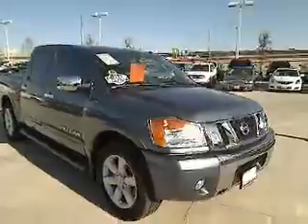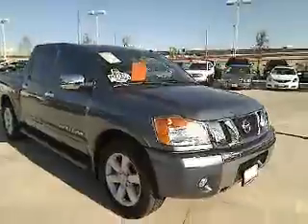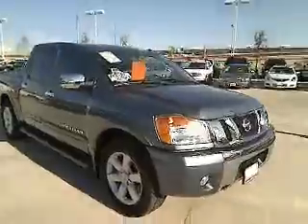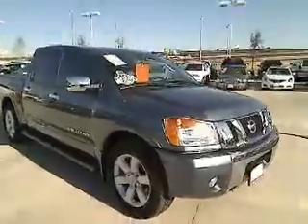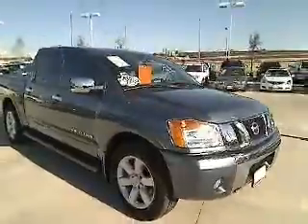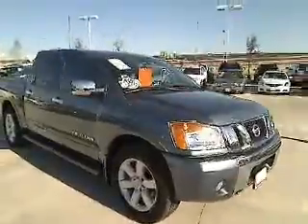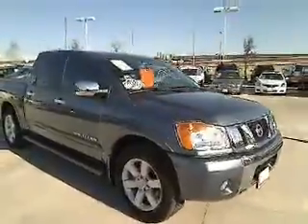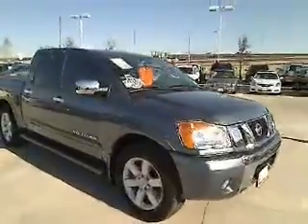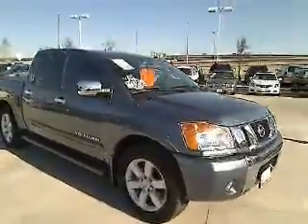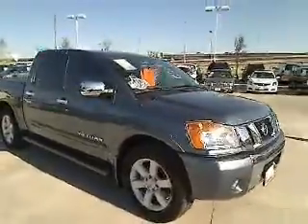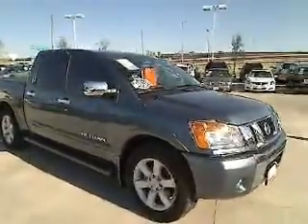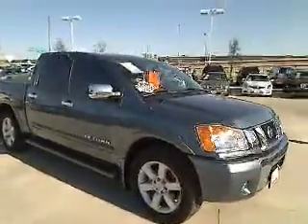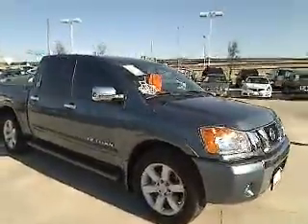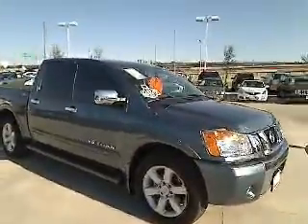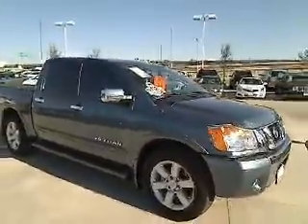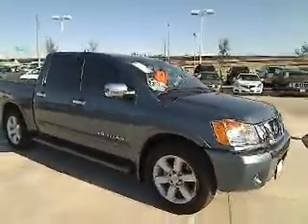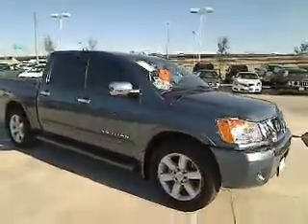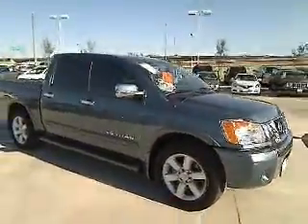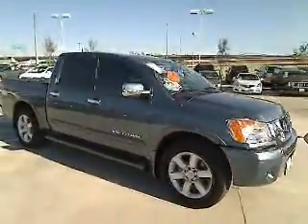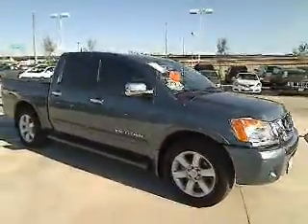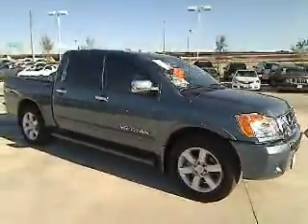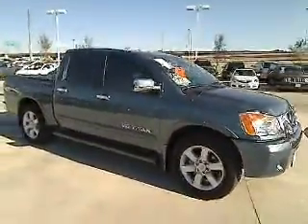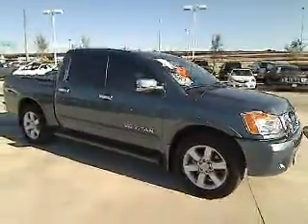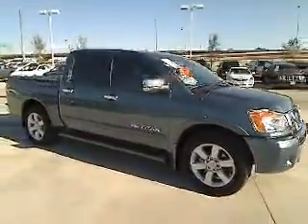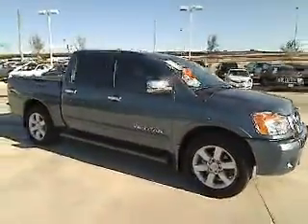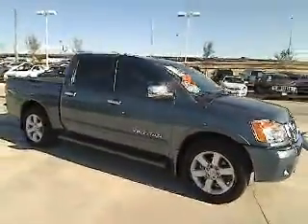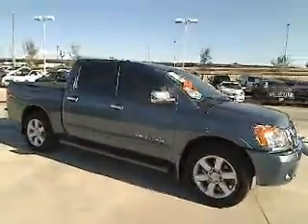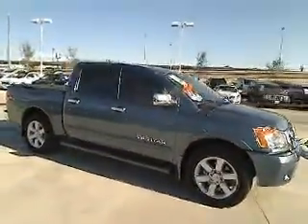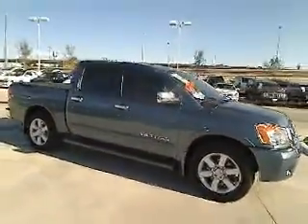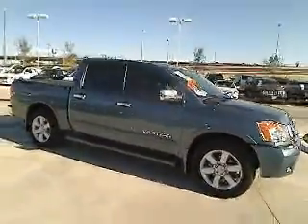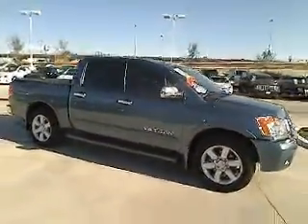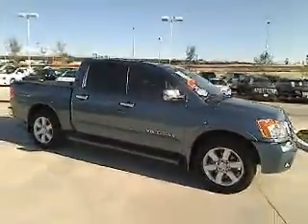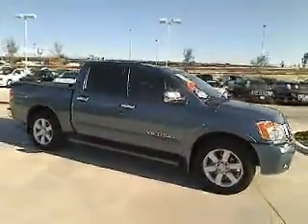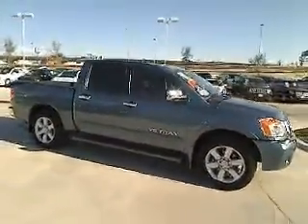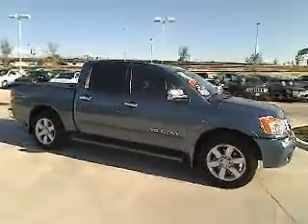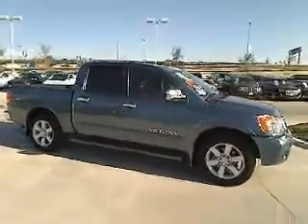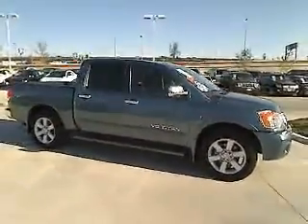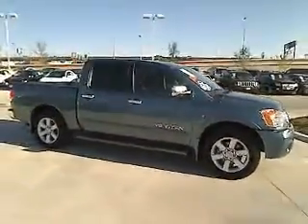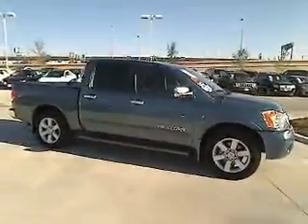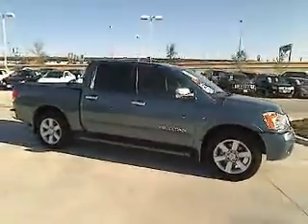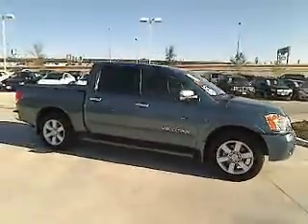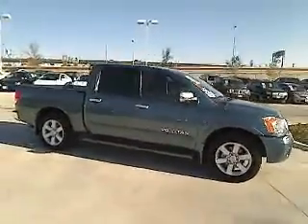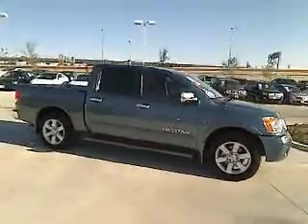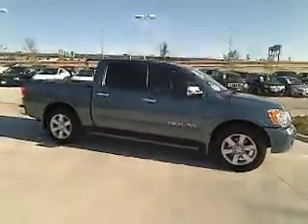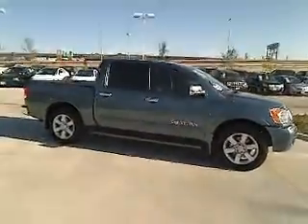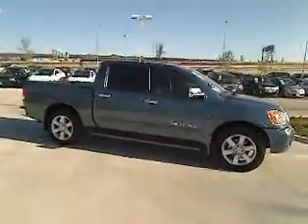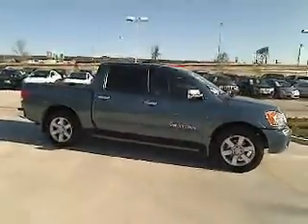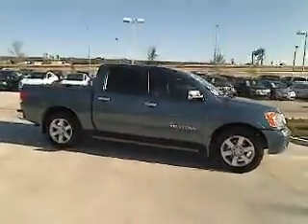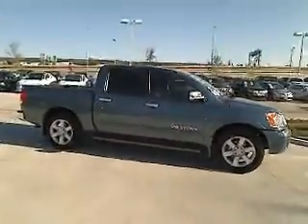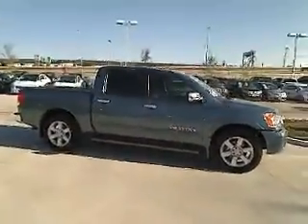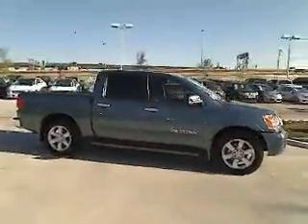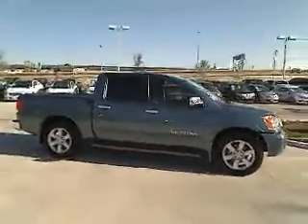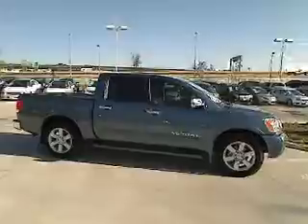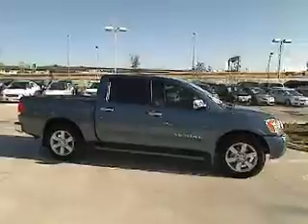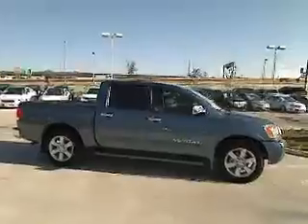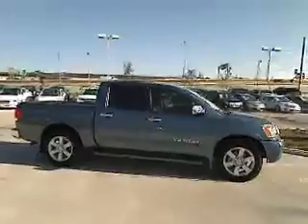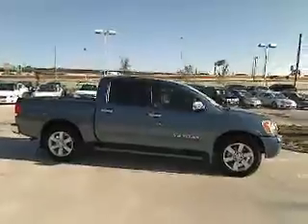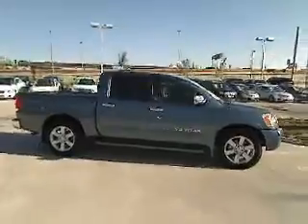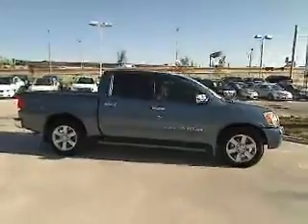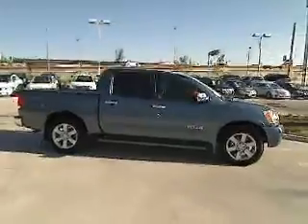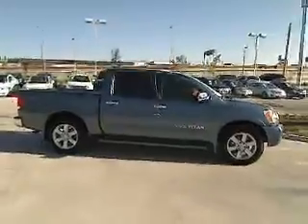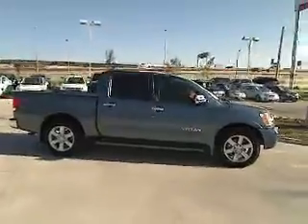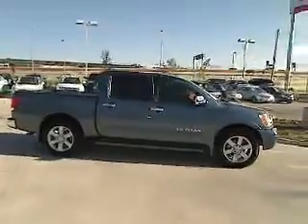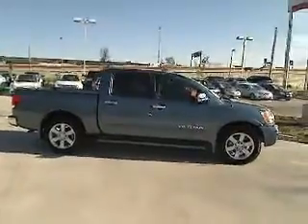And it's priced below $30,000. This vehicle has less than 15,000 miles.